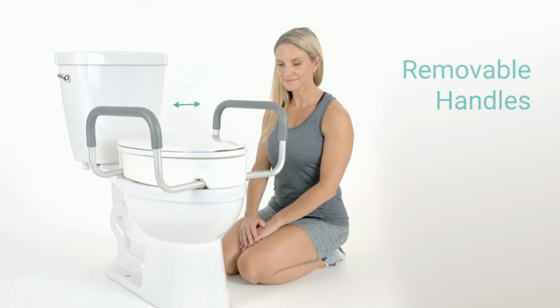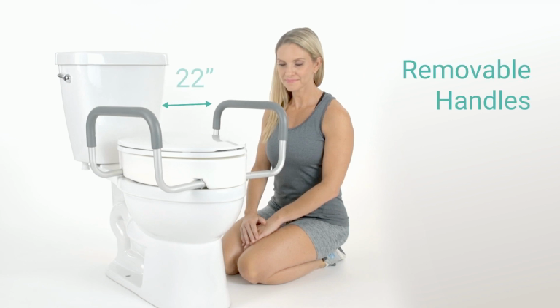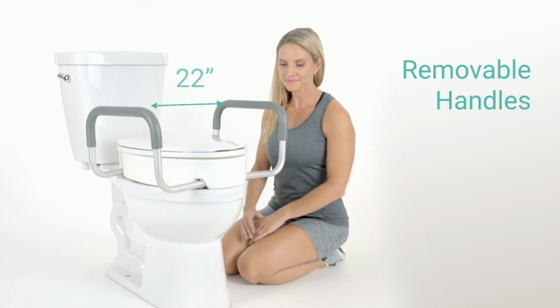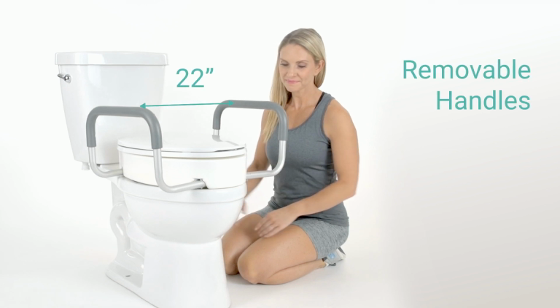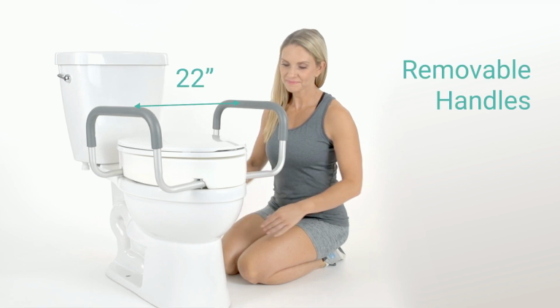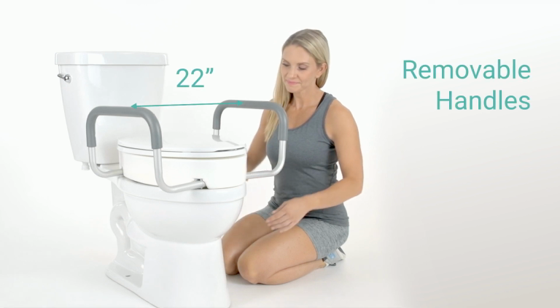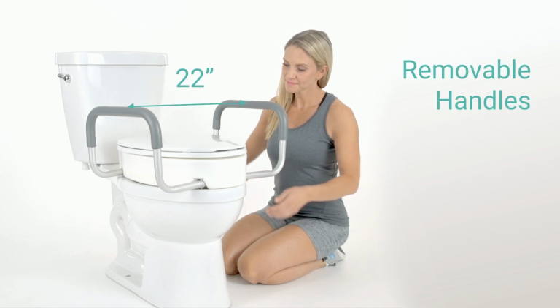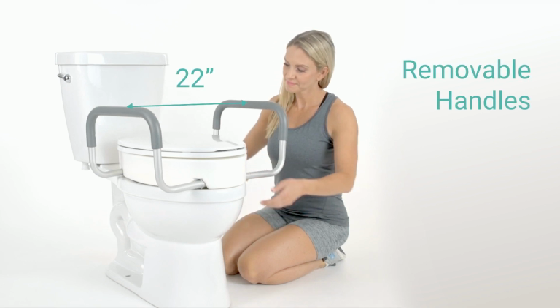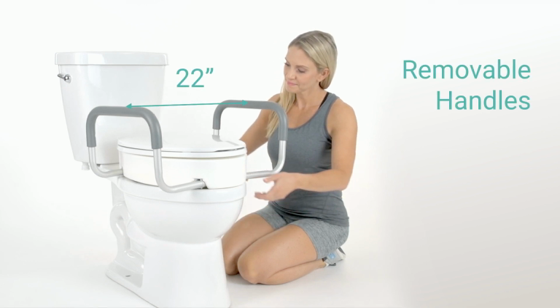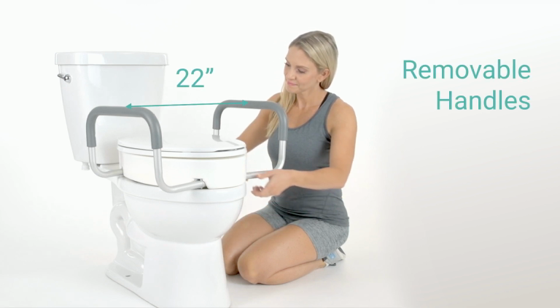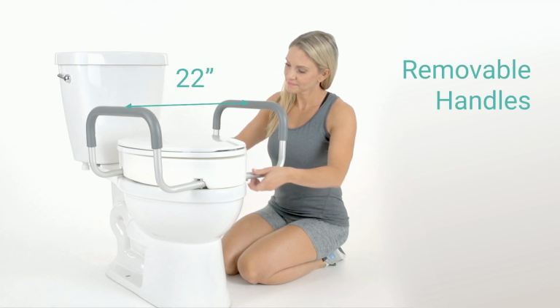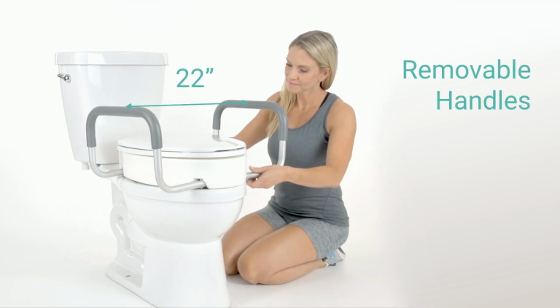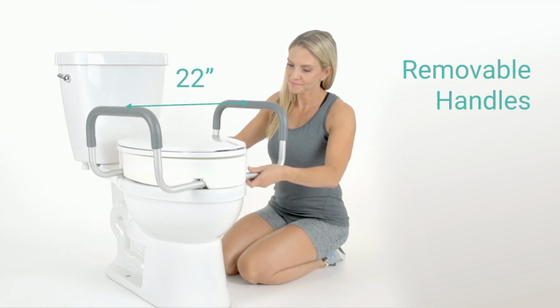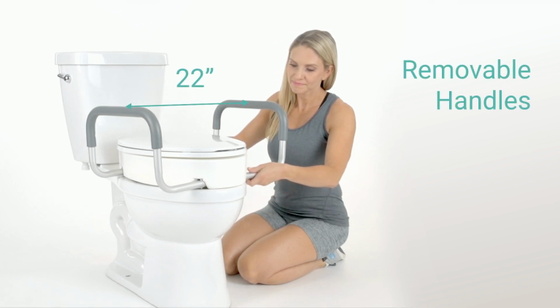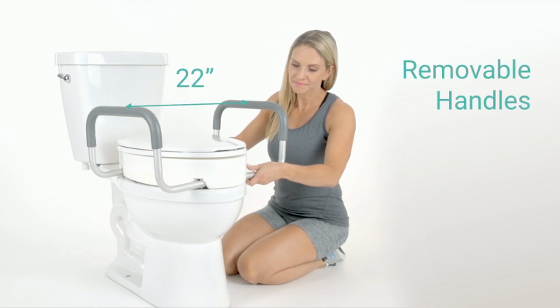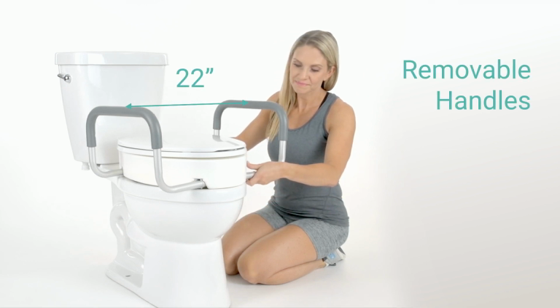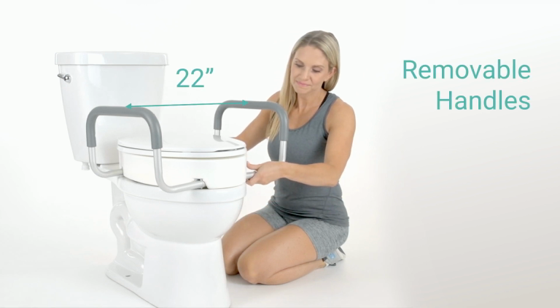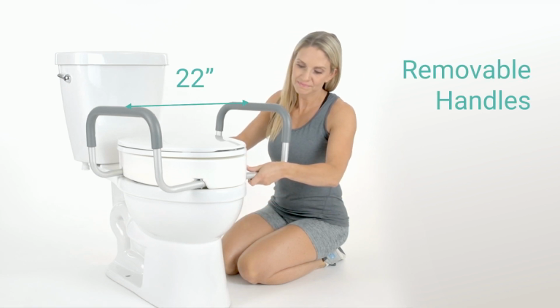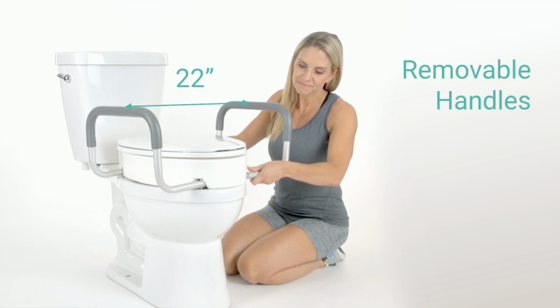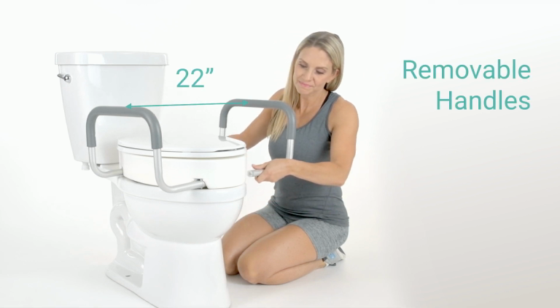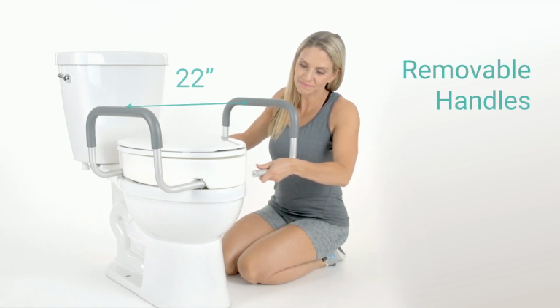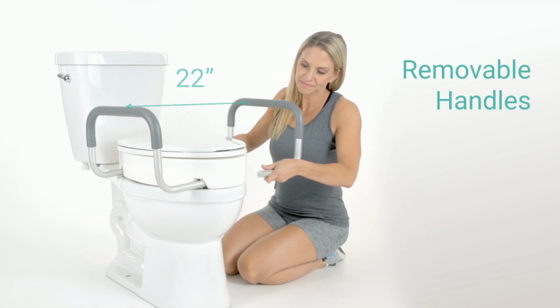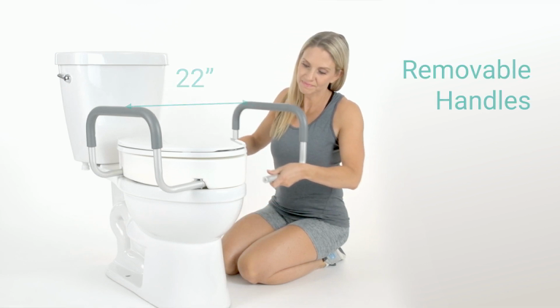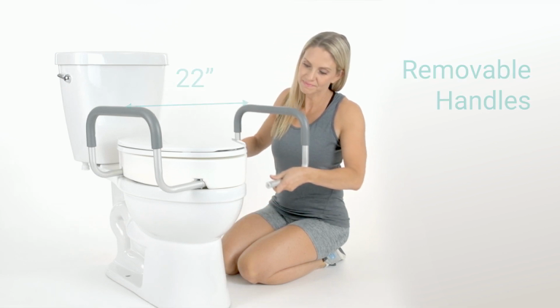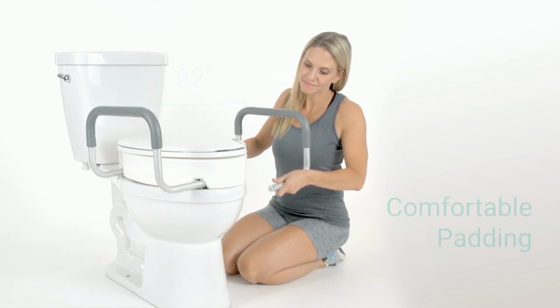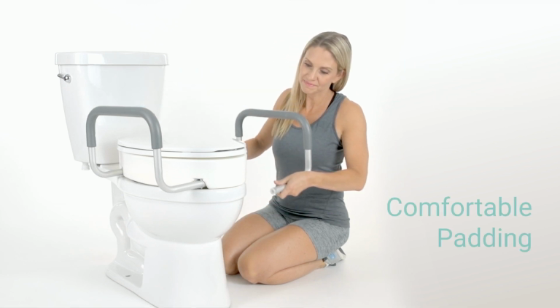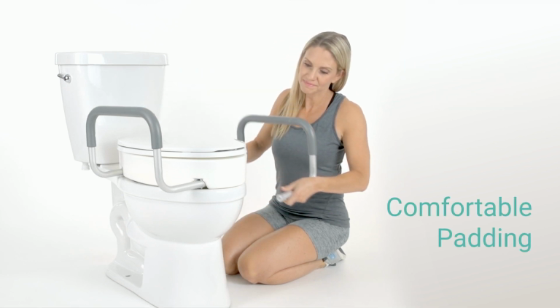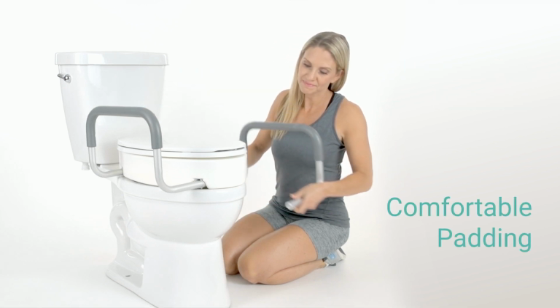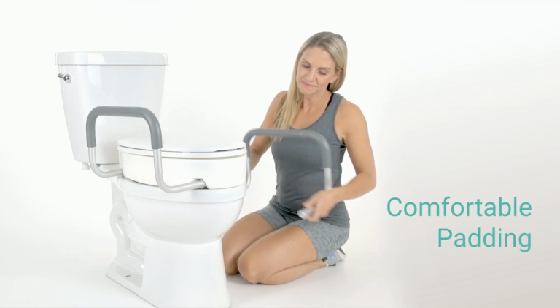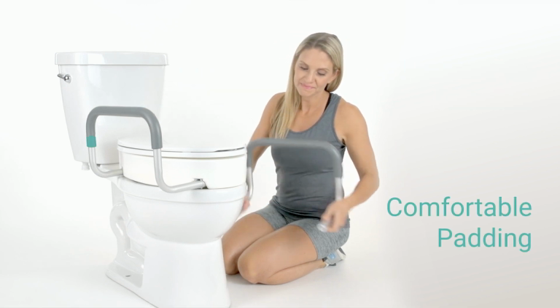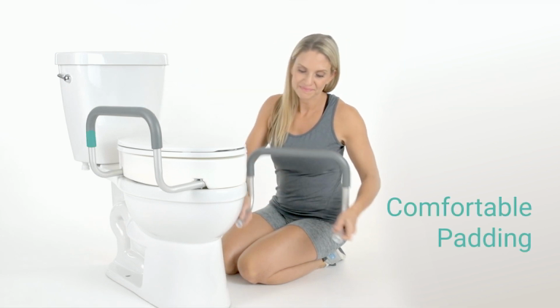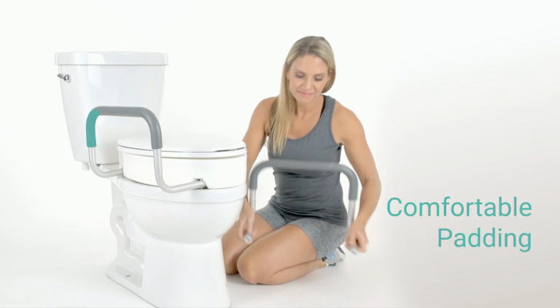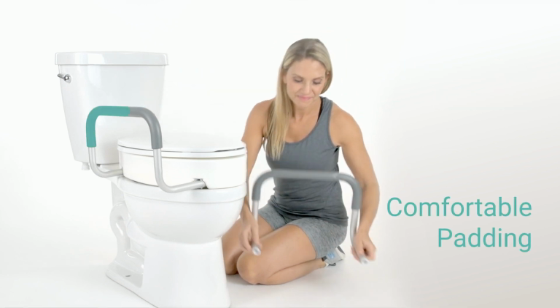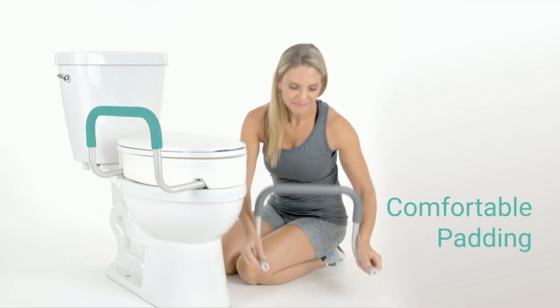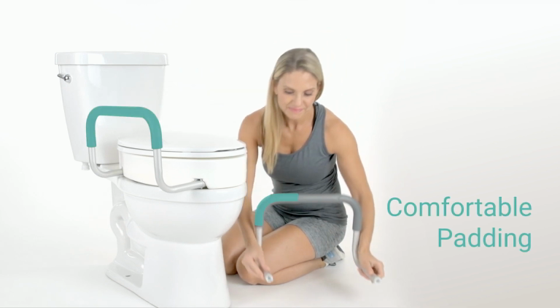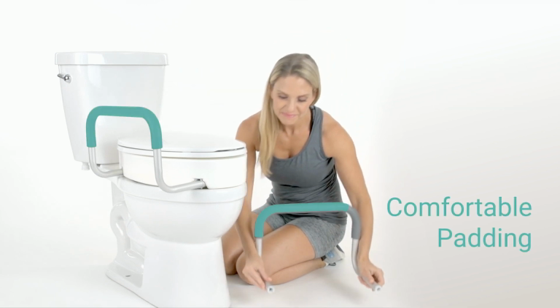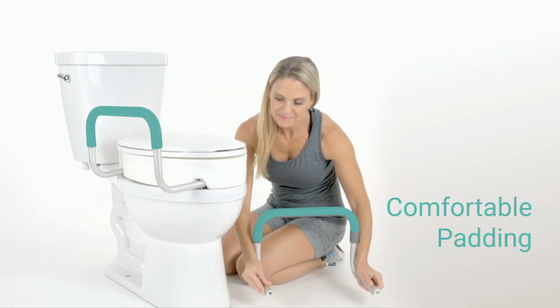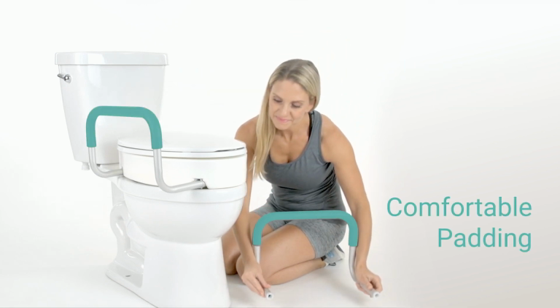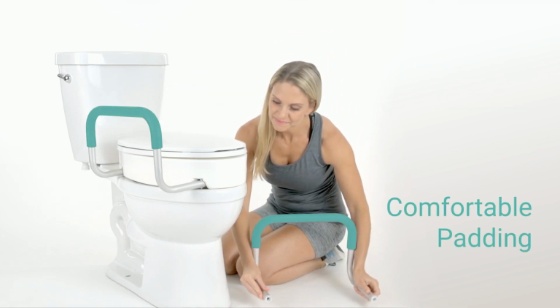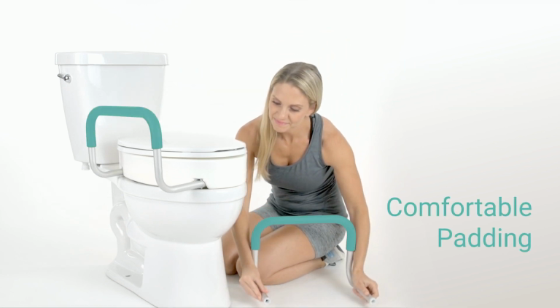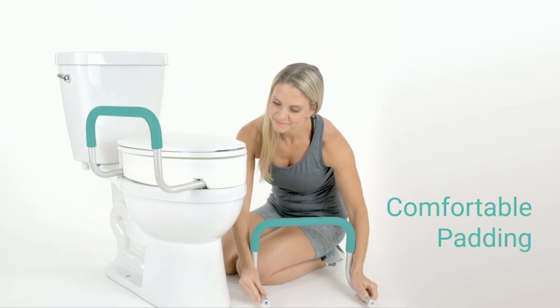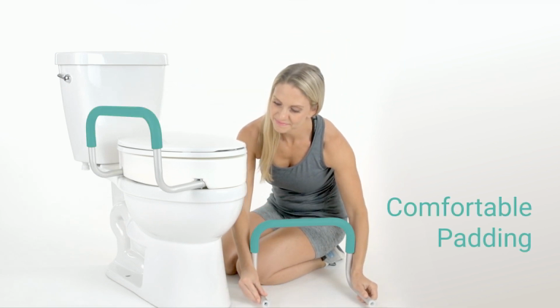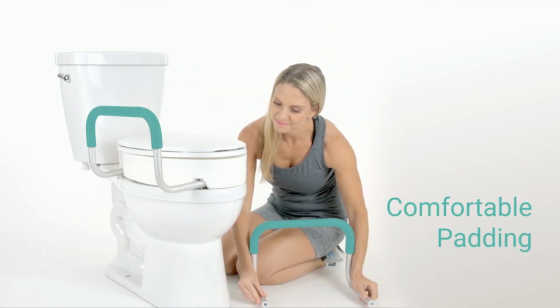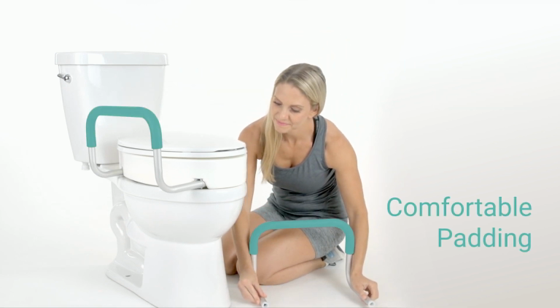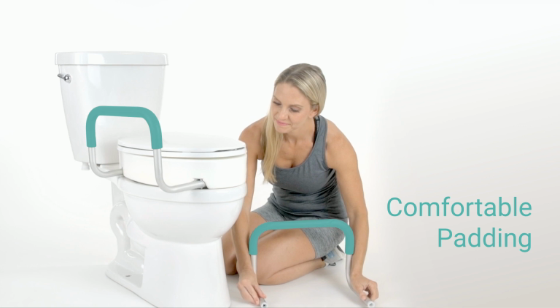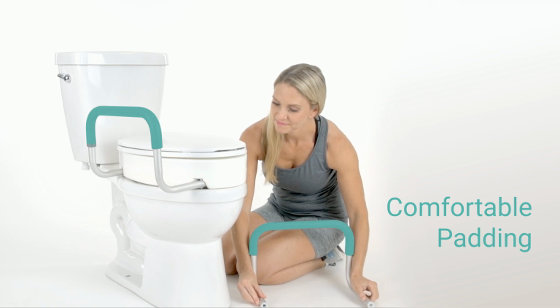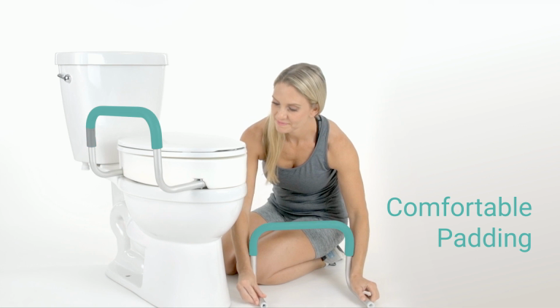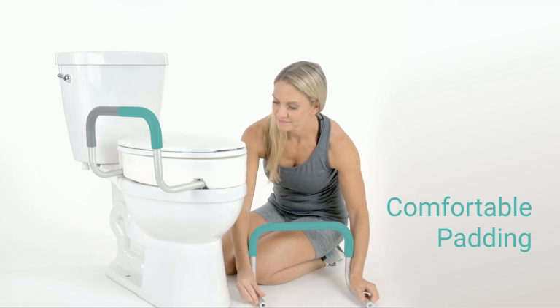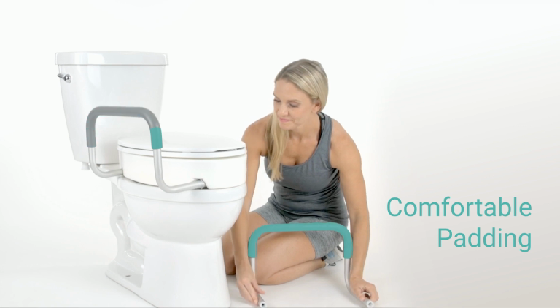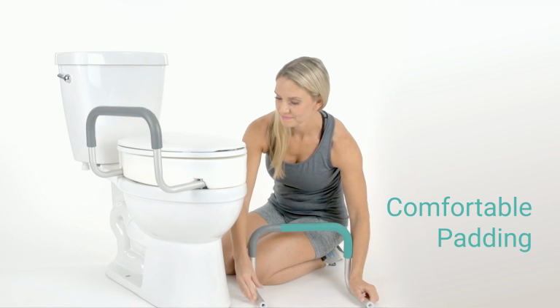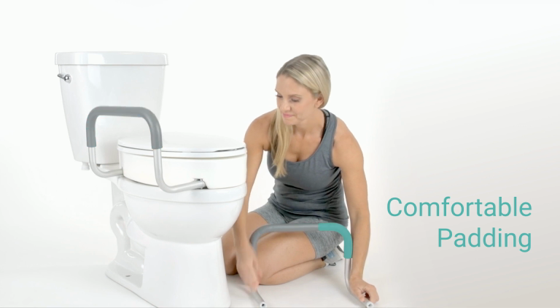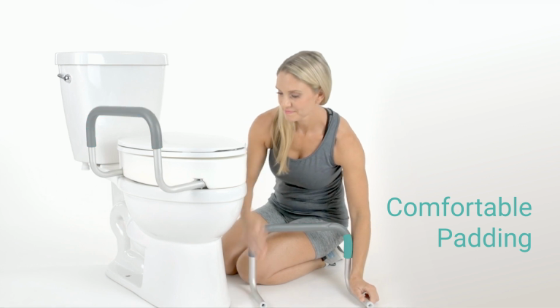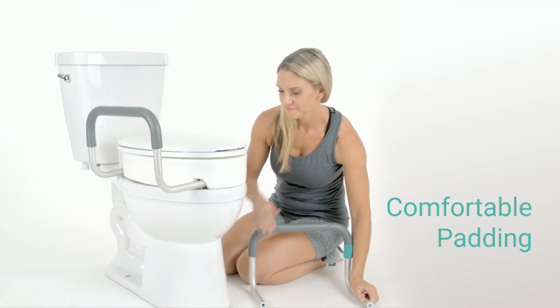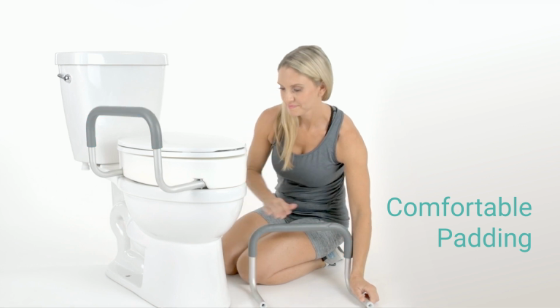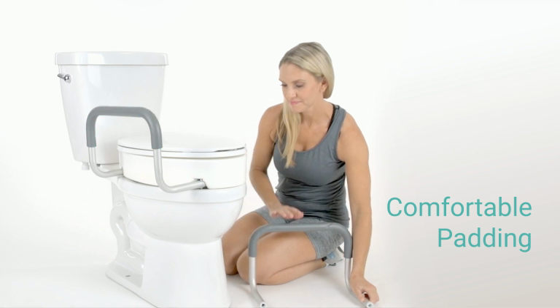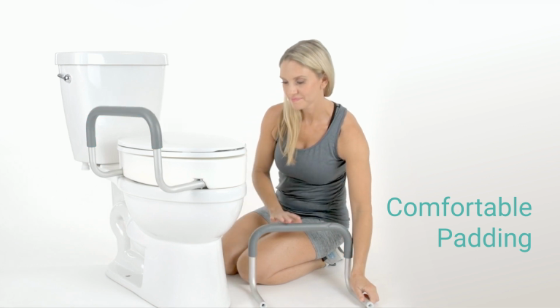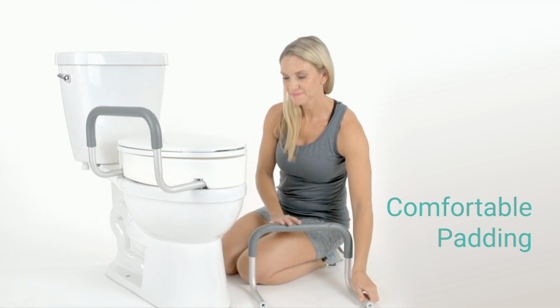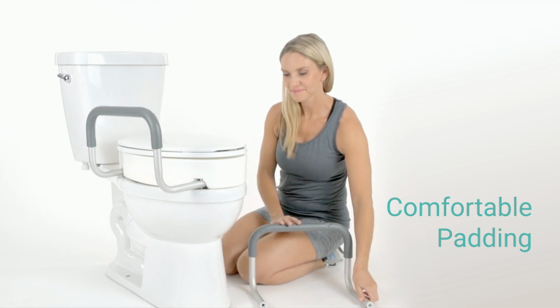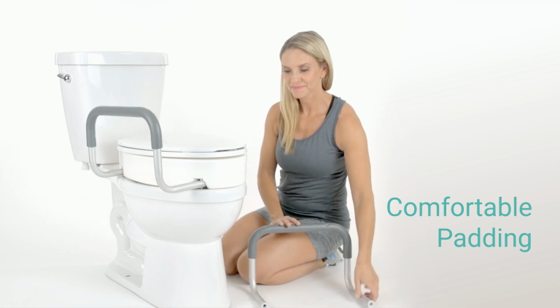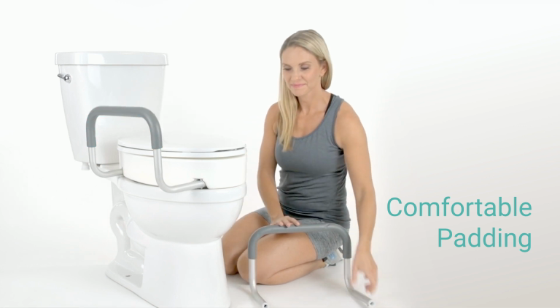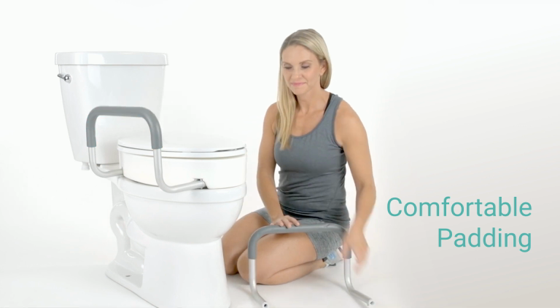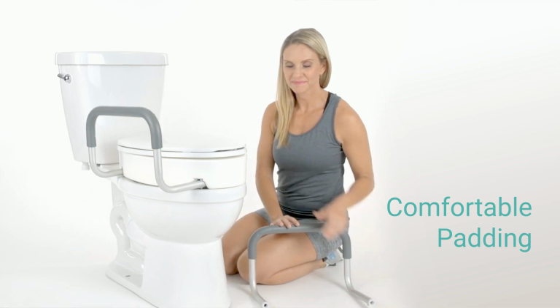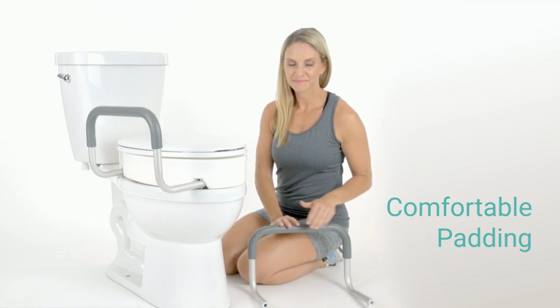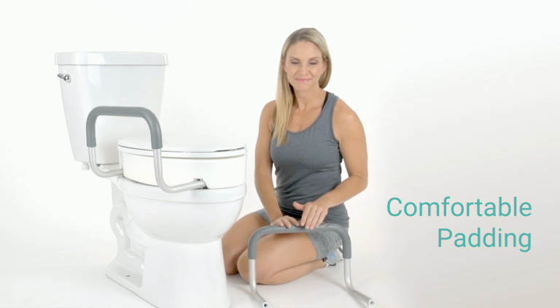Removable handles are set at a generous 22 inches apart and padded with soft, non-slip foam for a comfortable, secure grip.